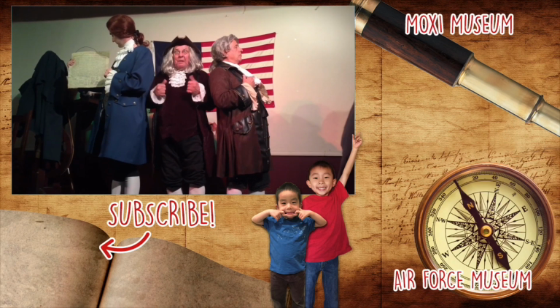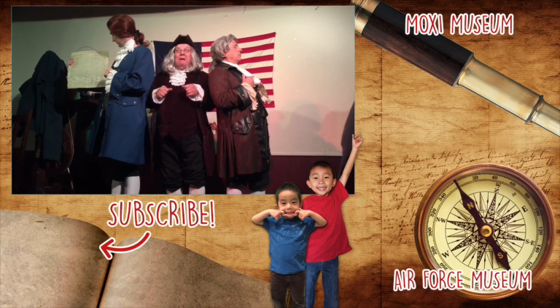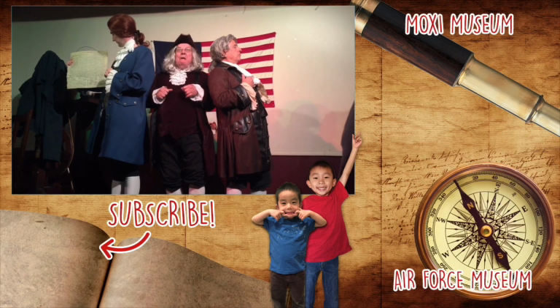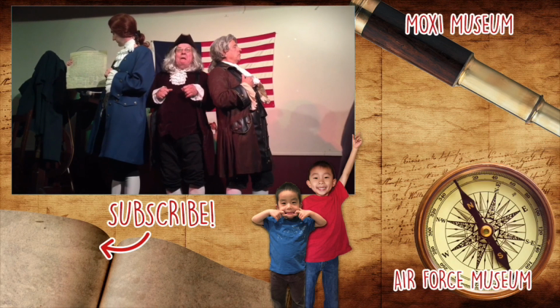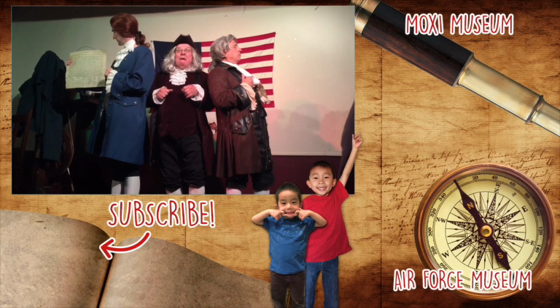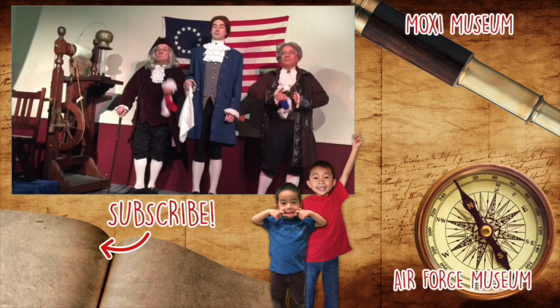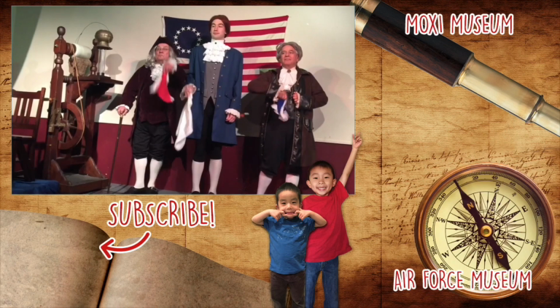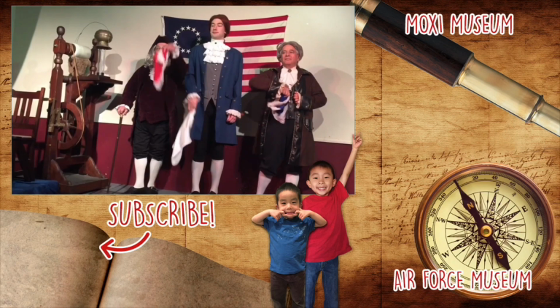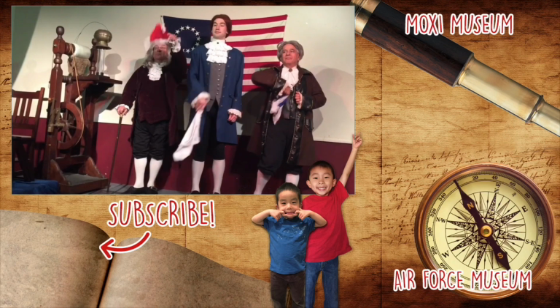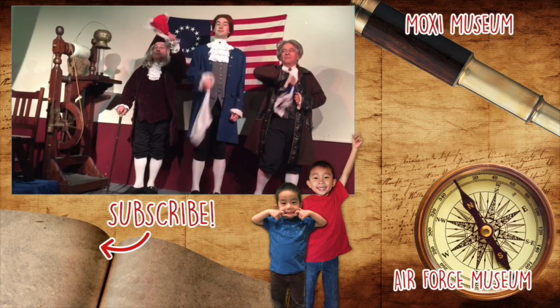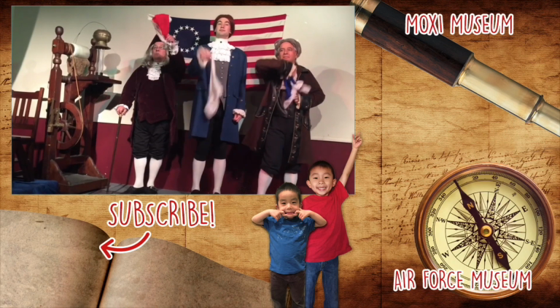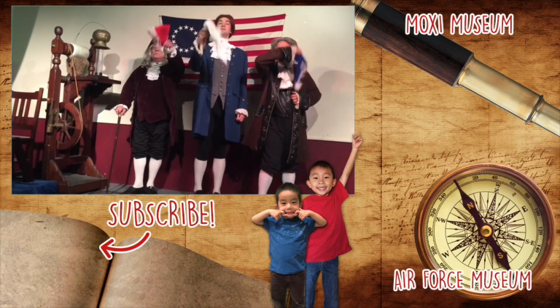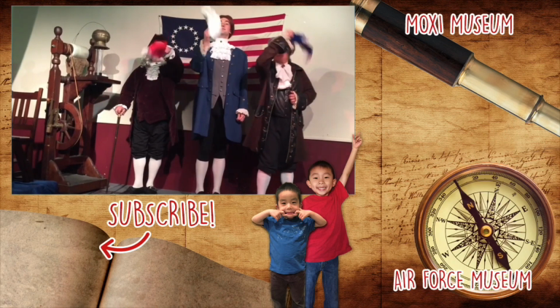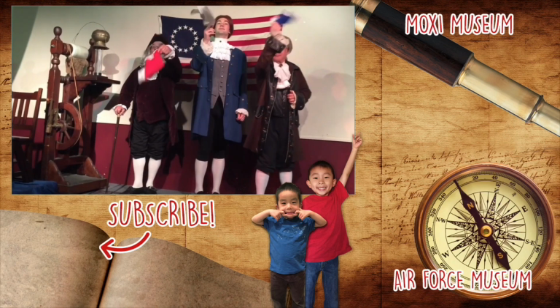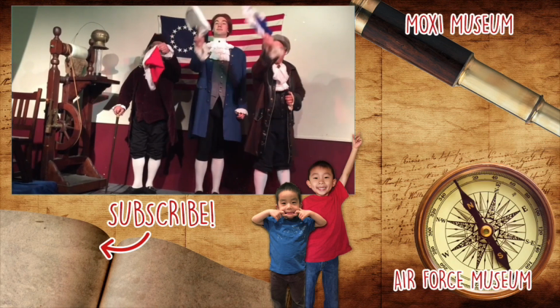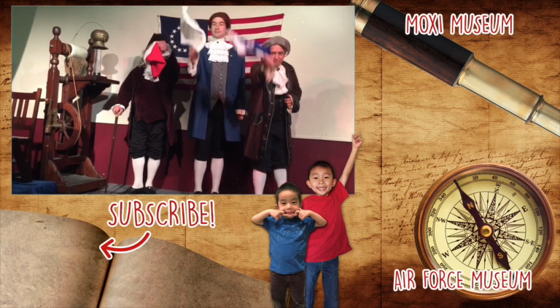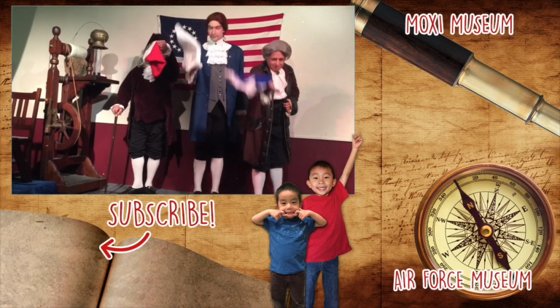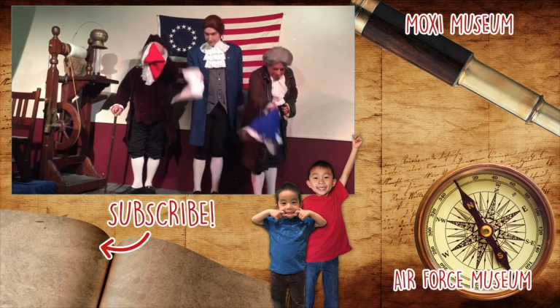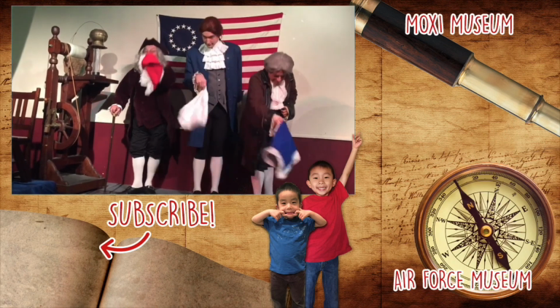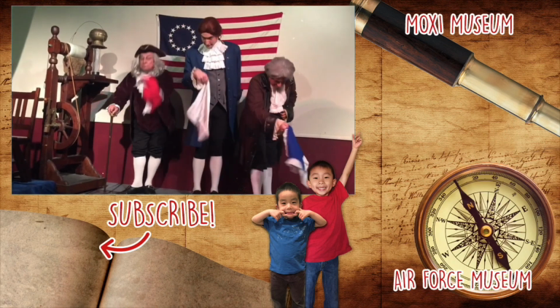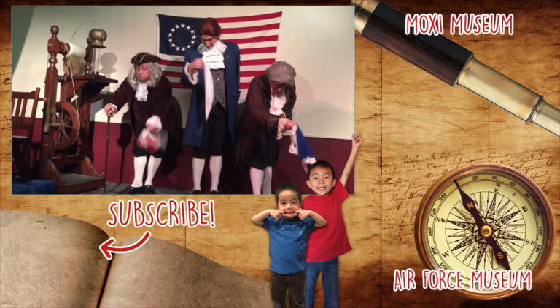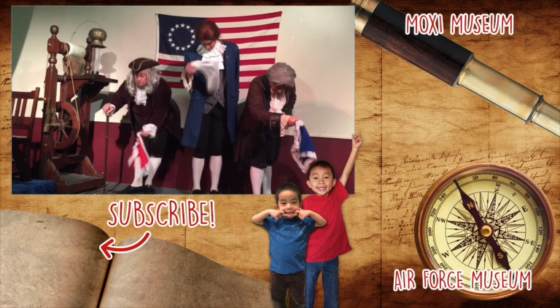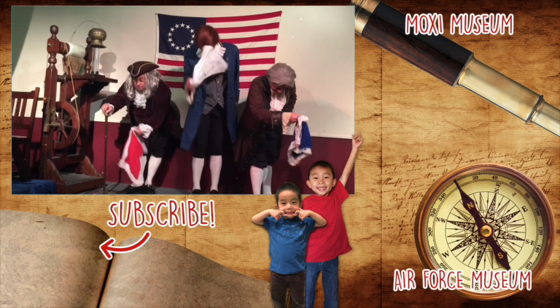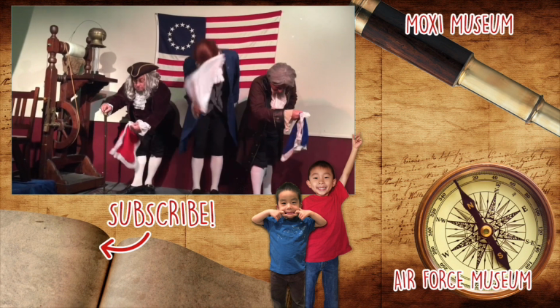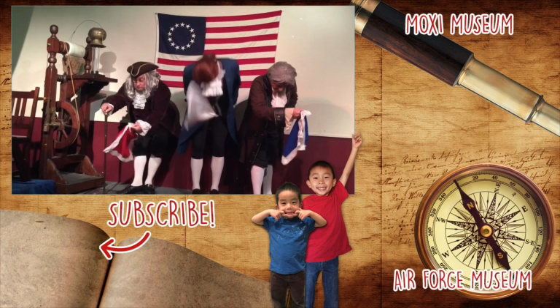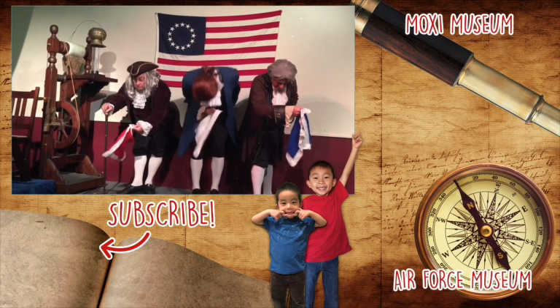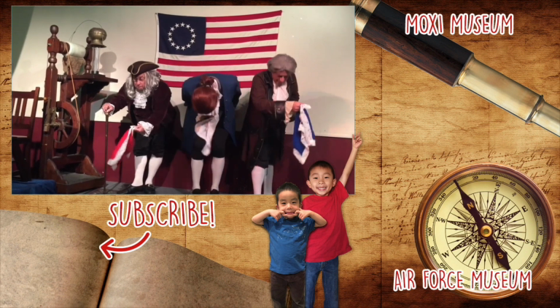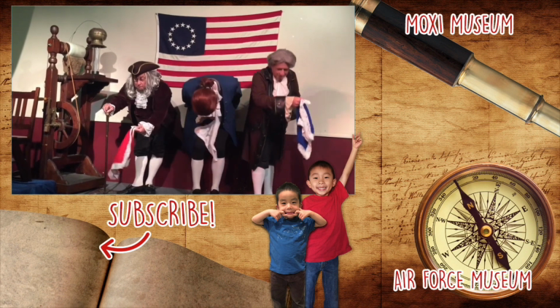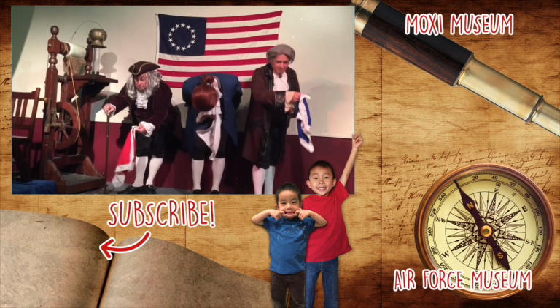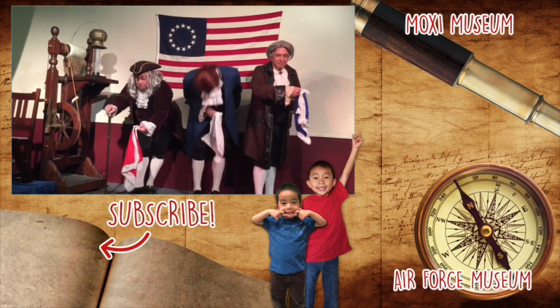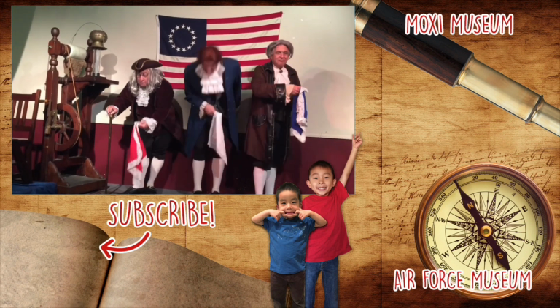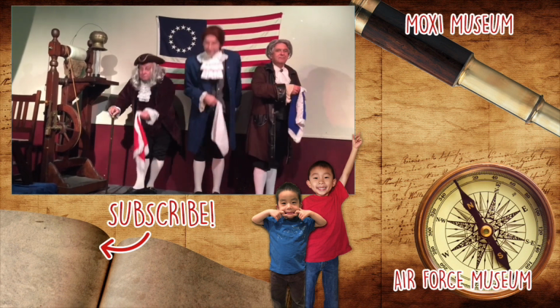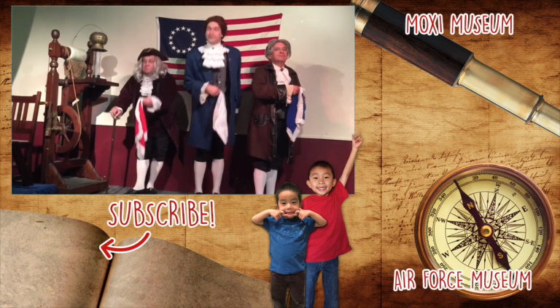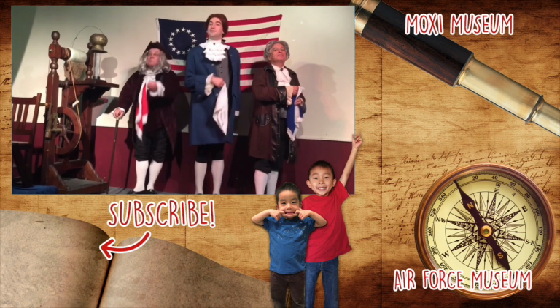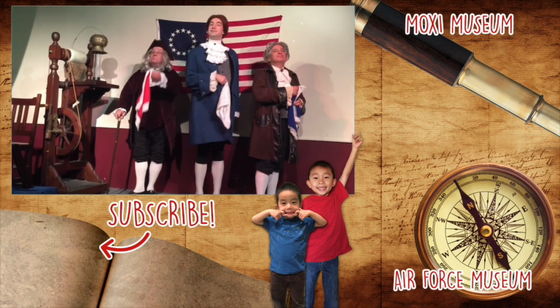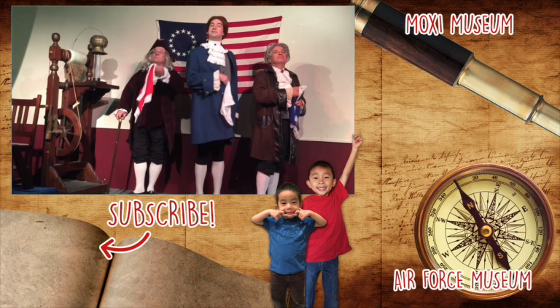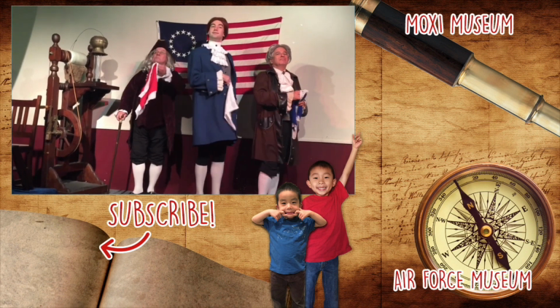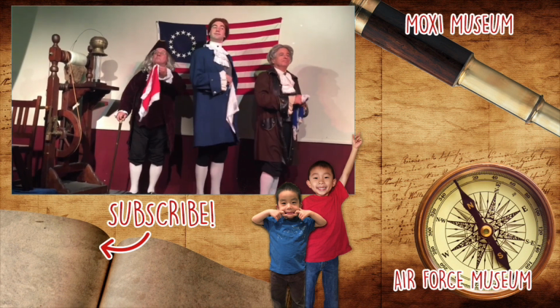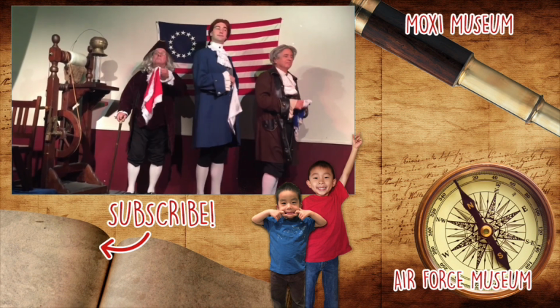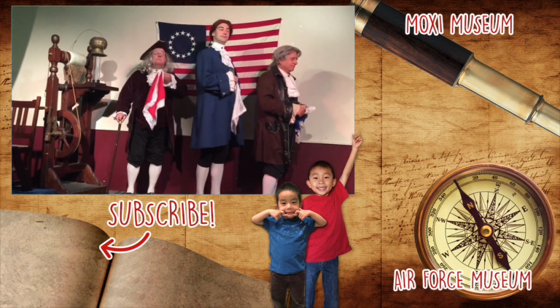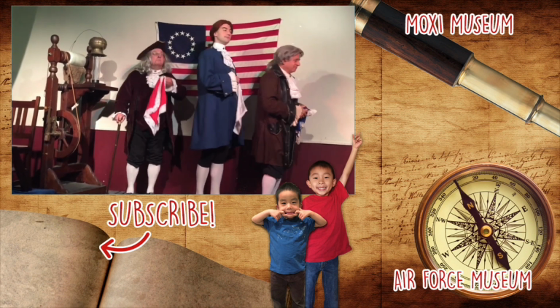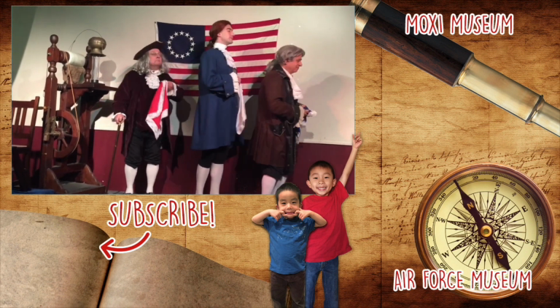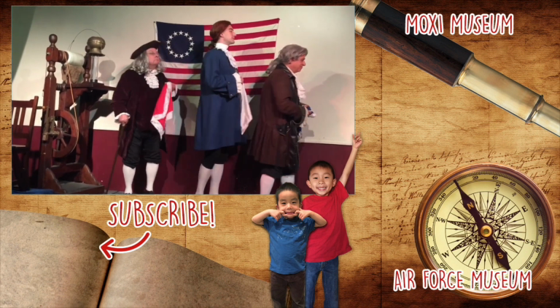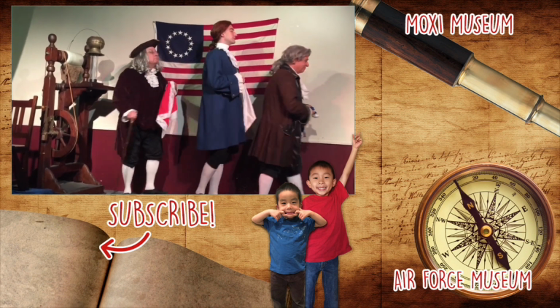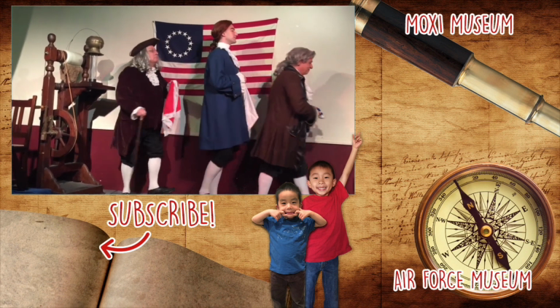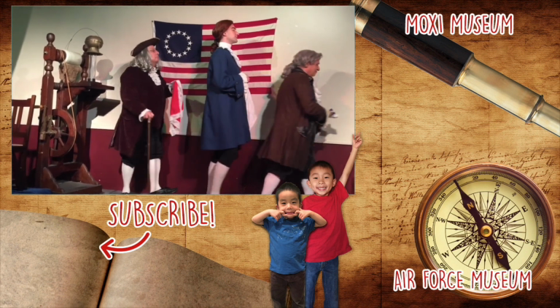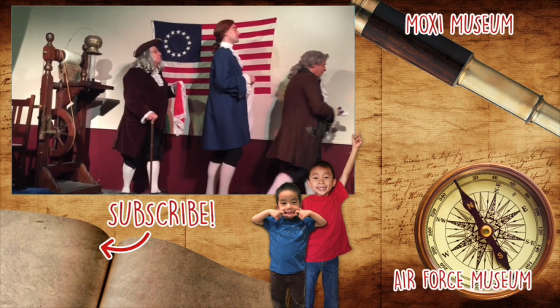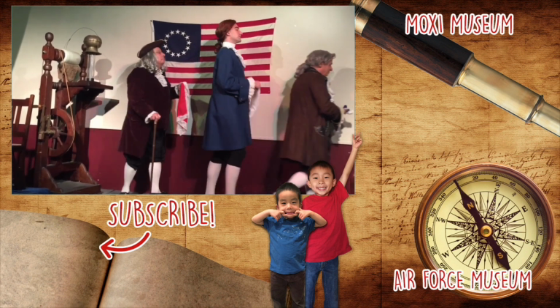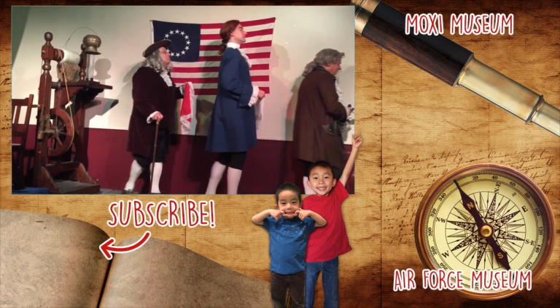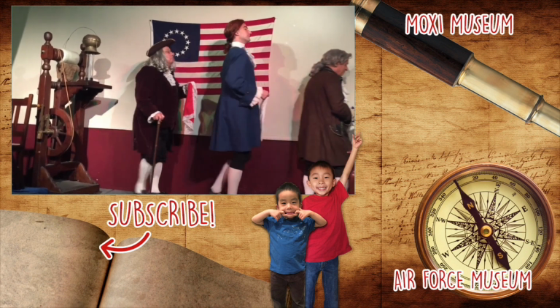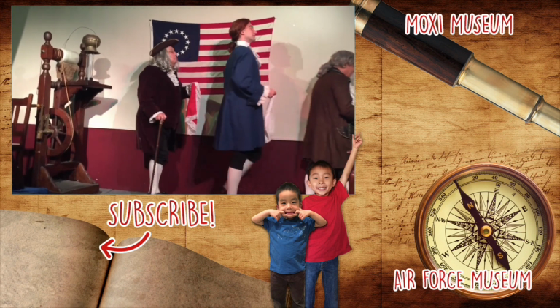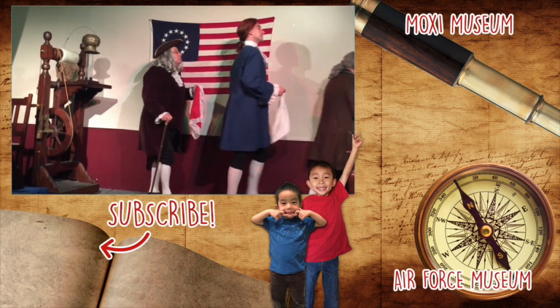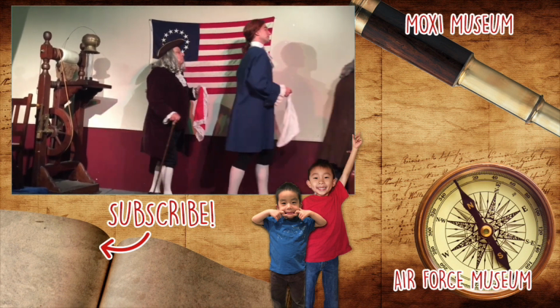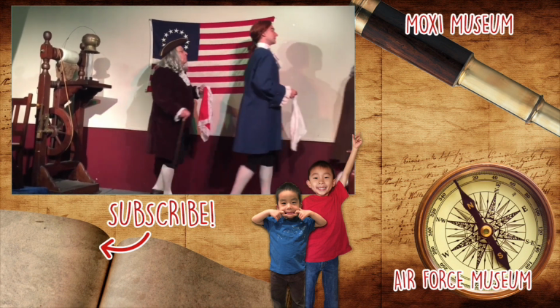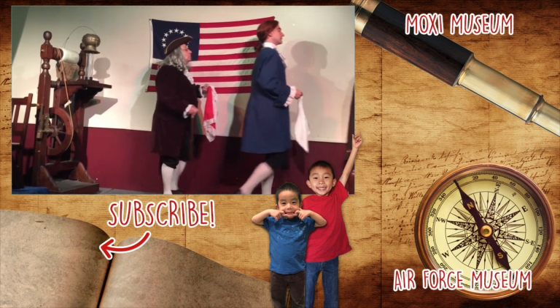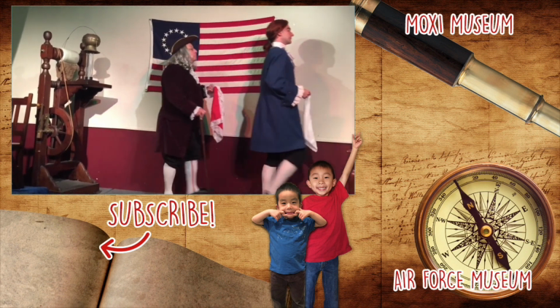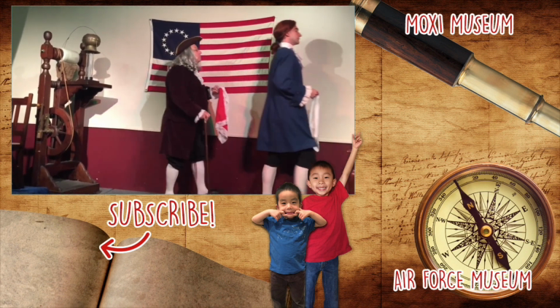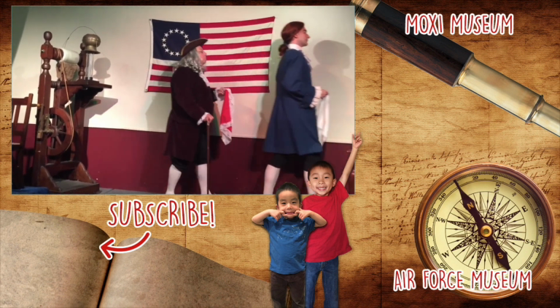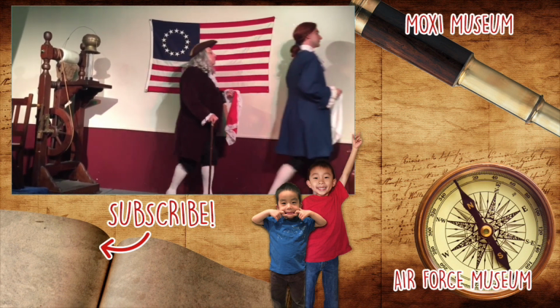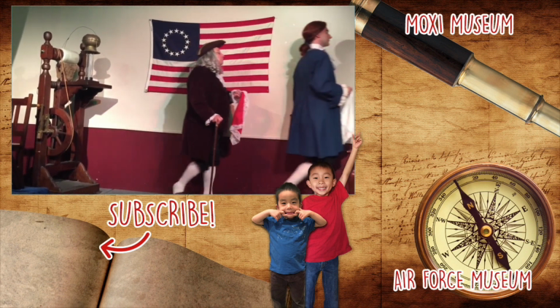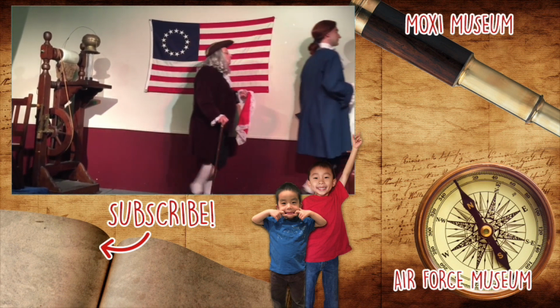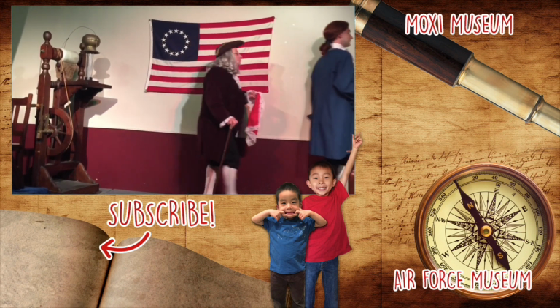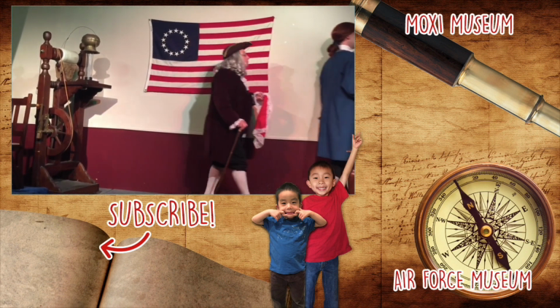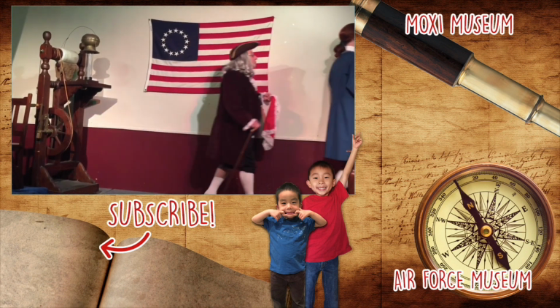We had so much fun at the International Printing Museum. Please hit the subscribe button and remember to look for your own adventure.